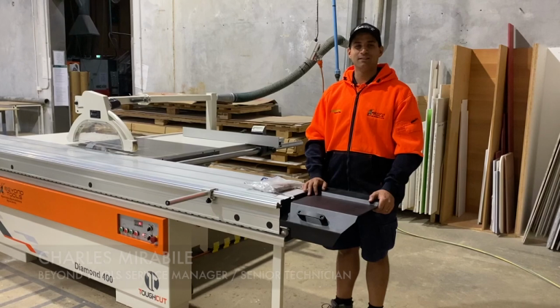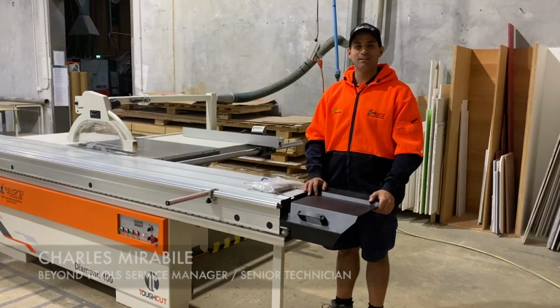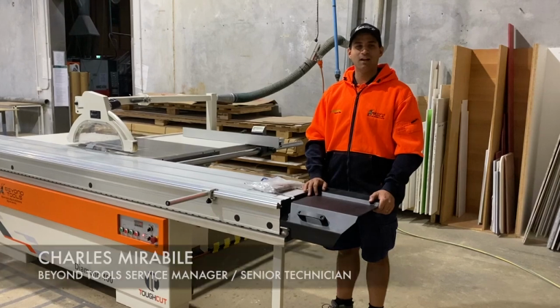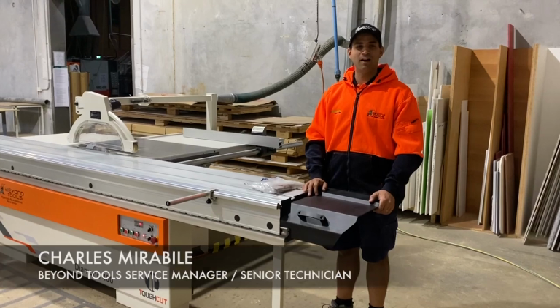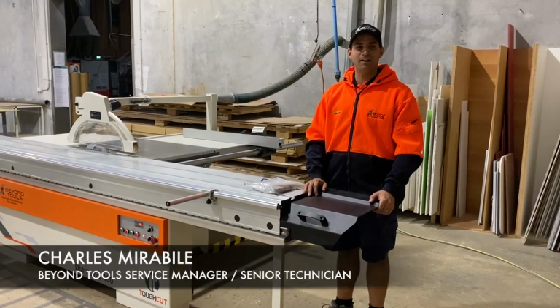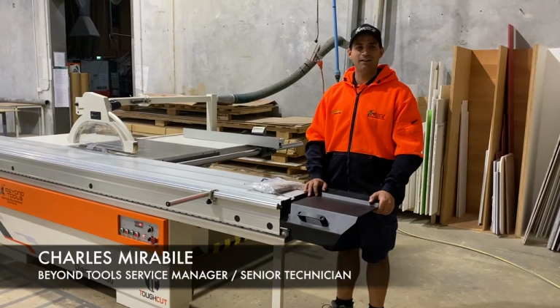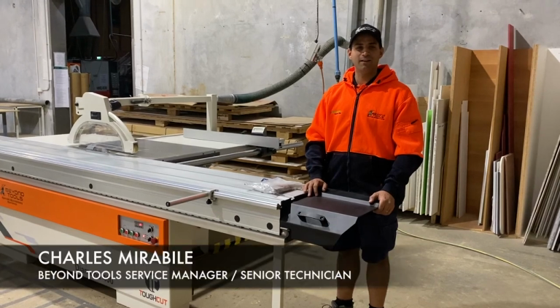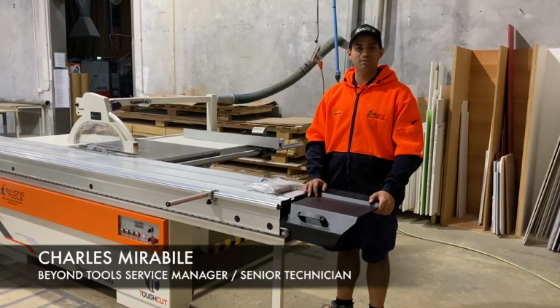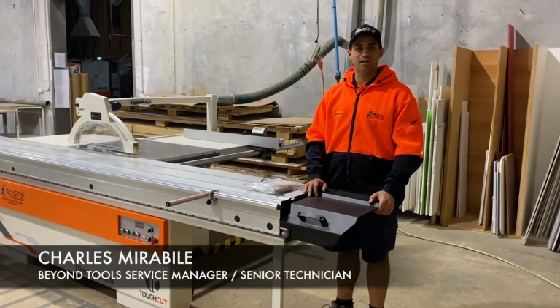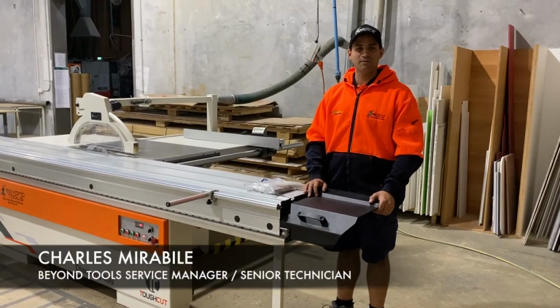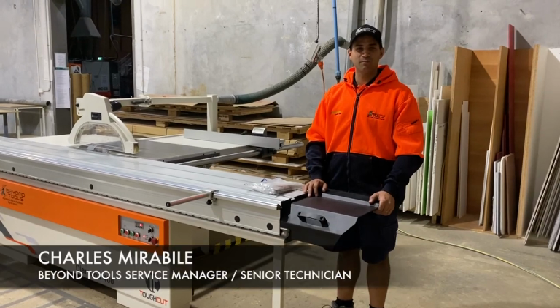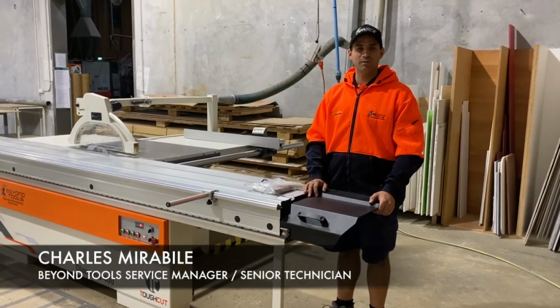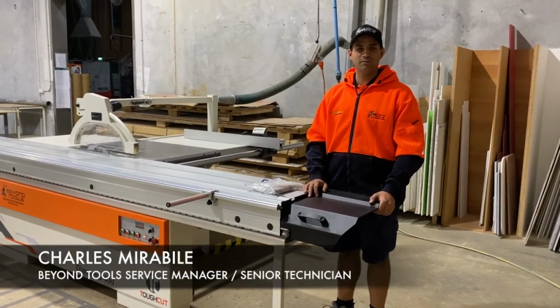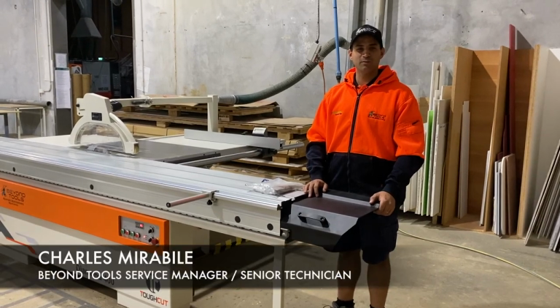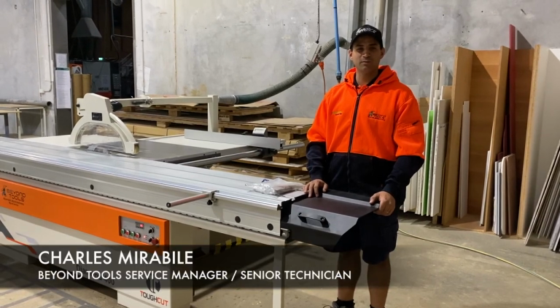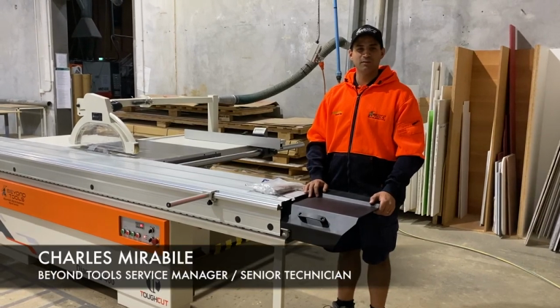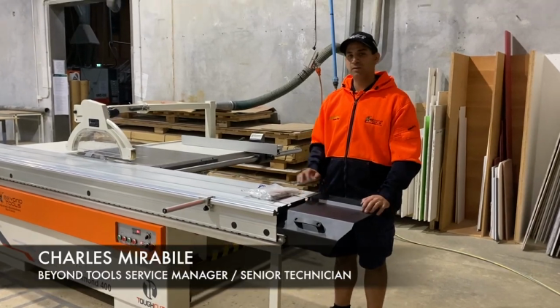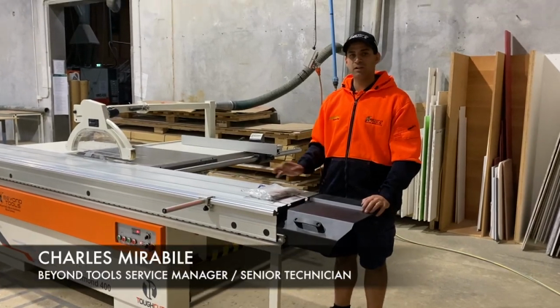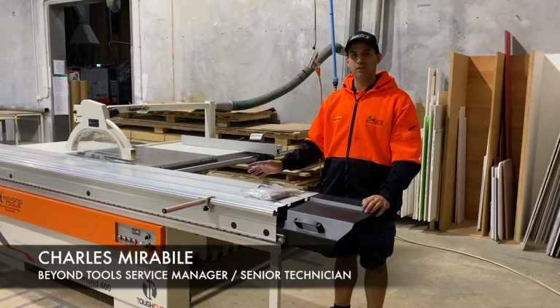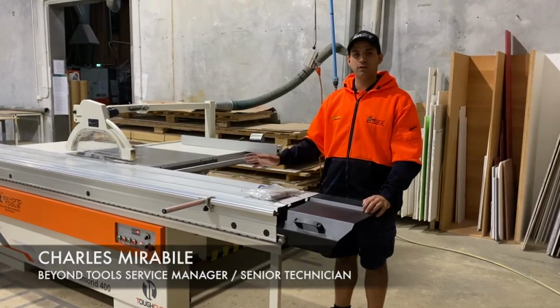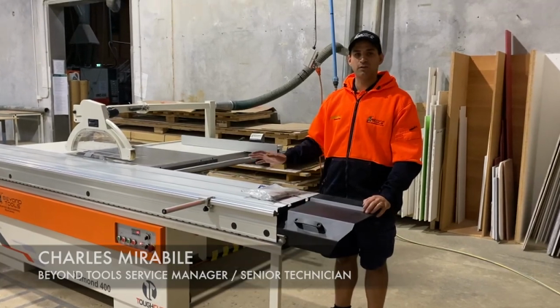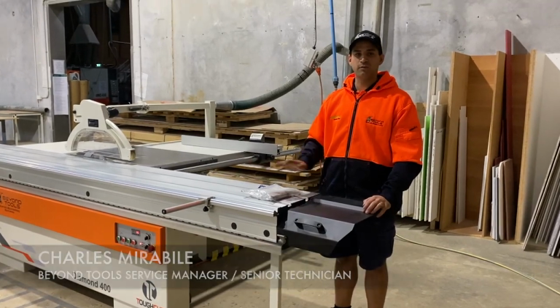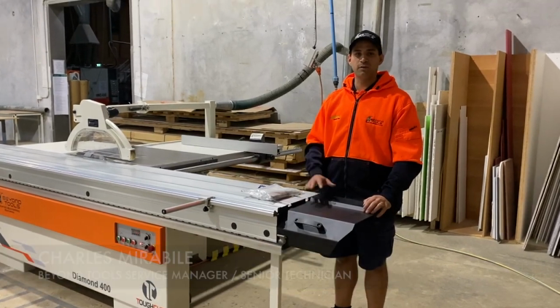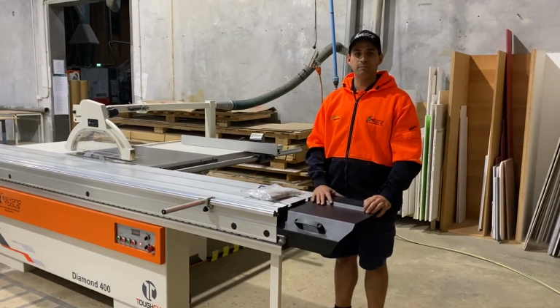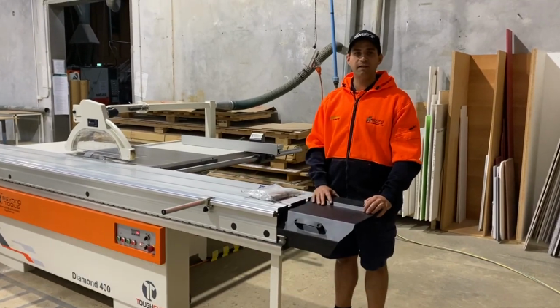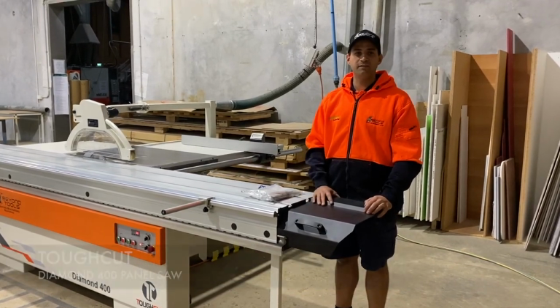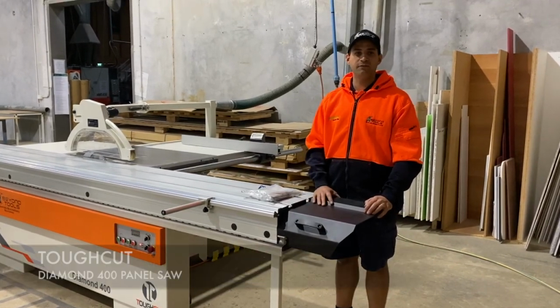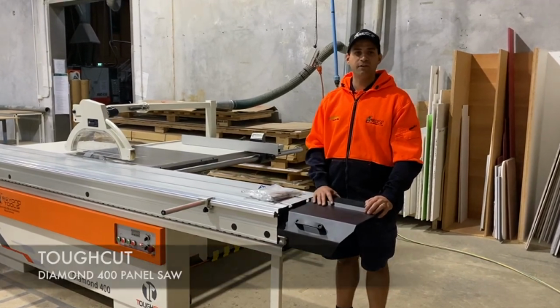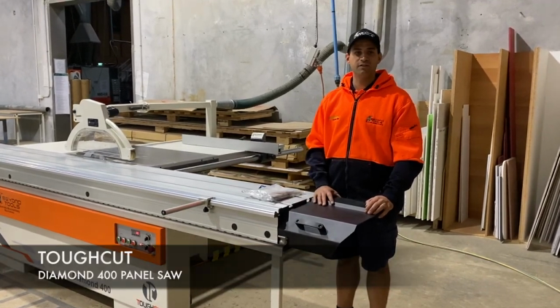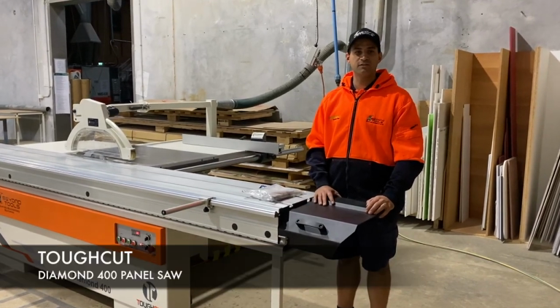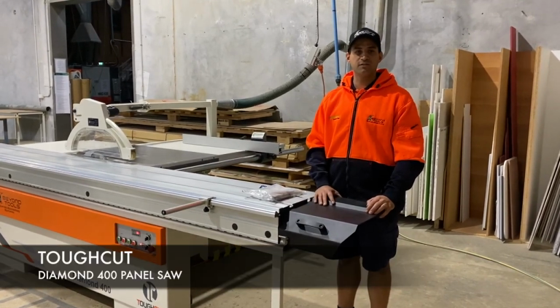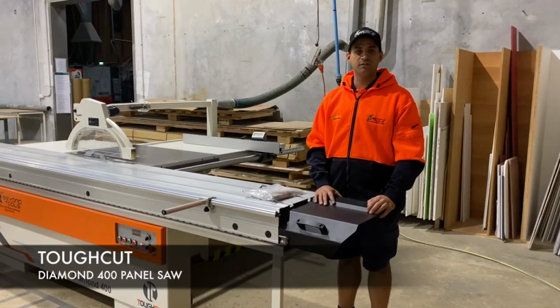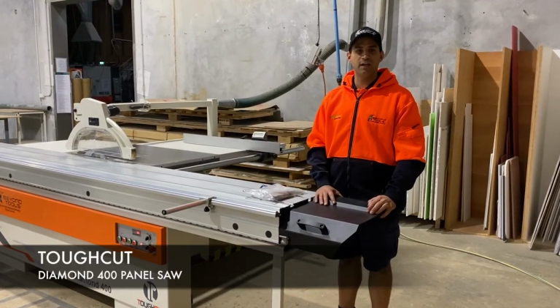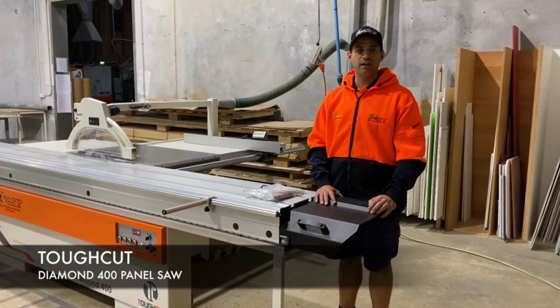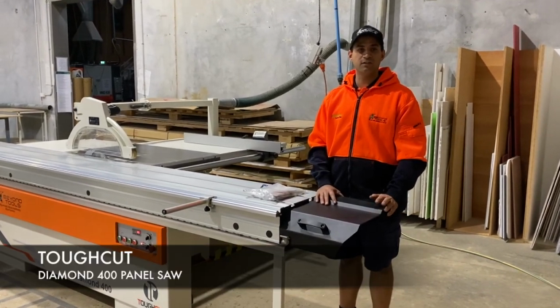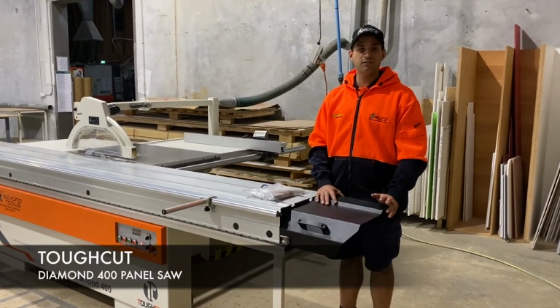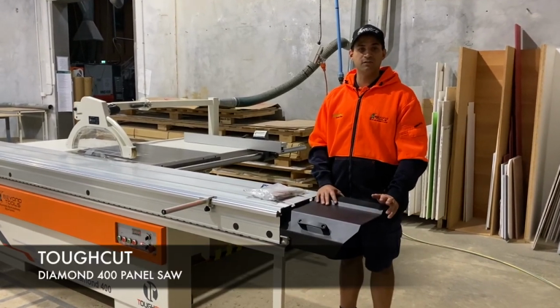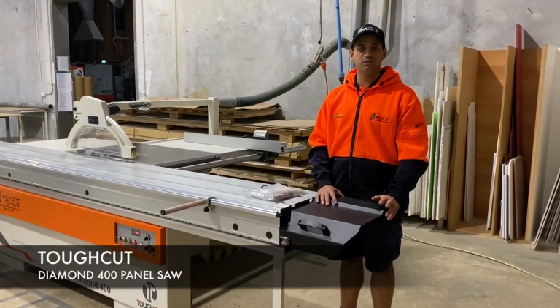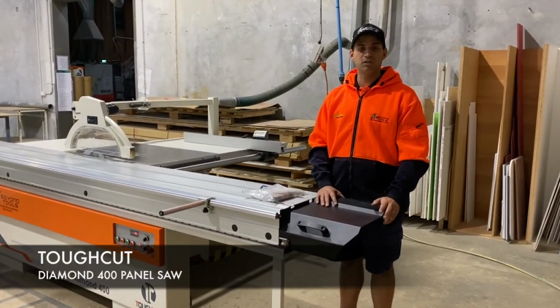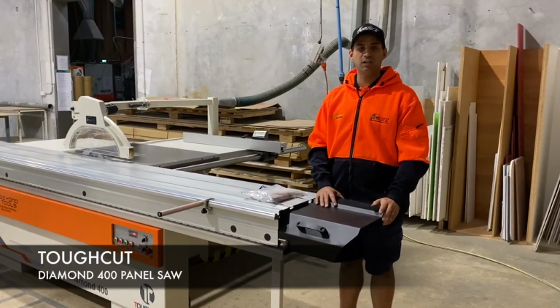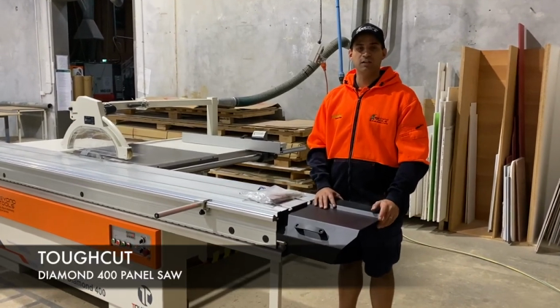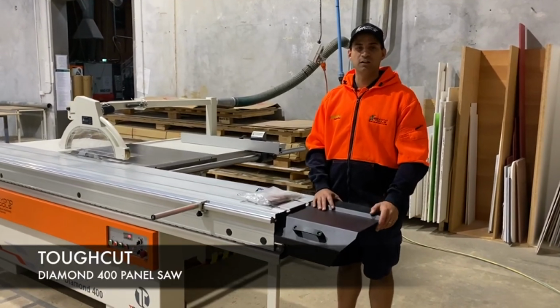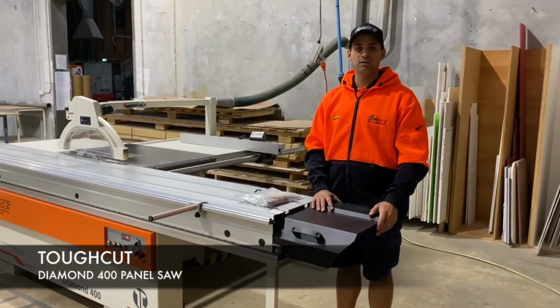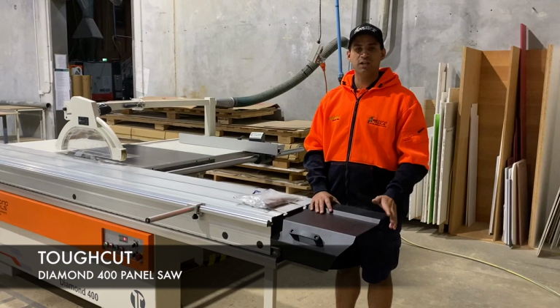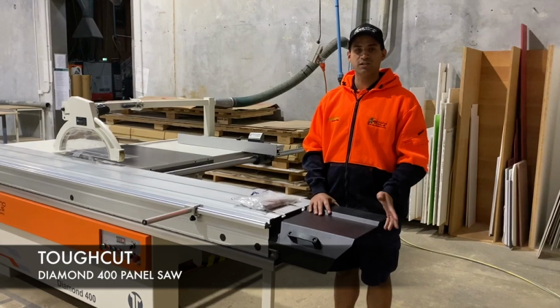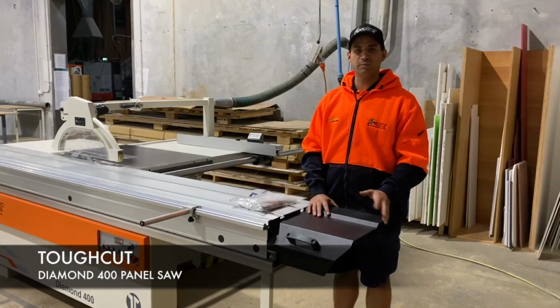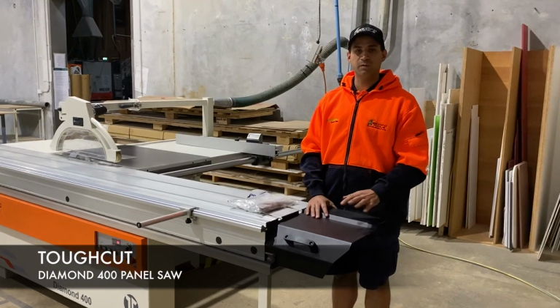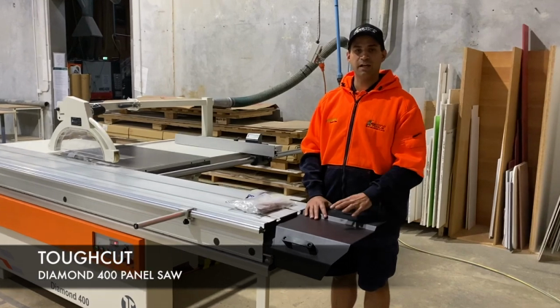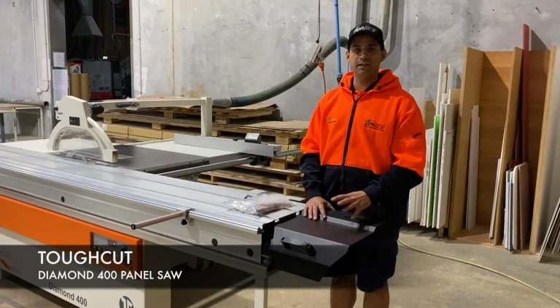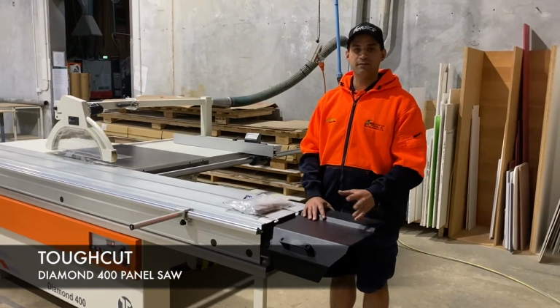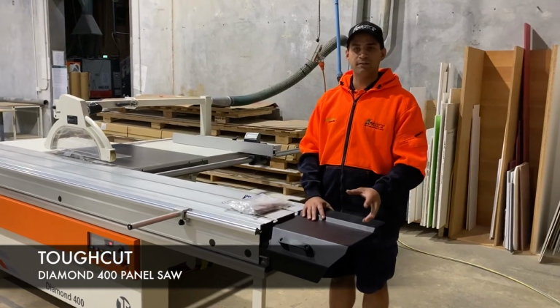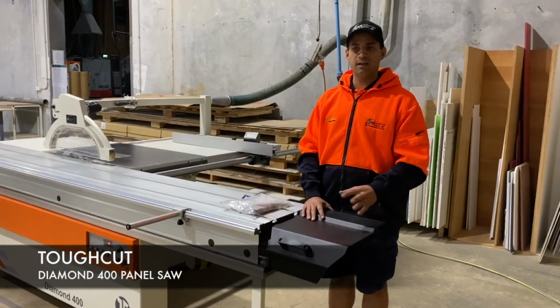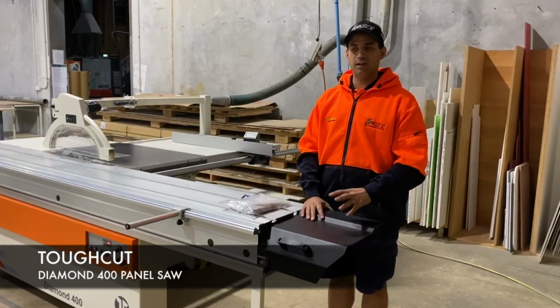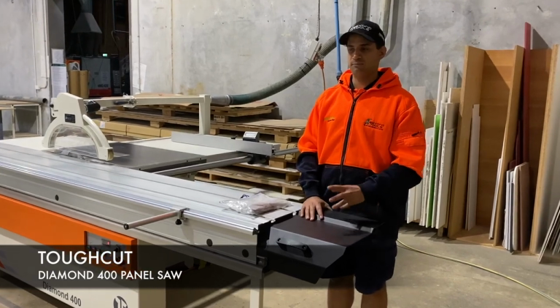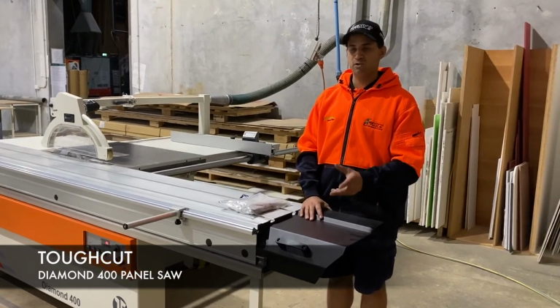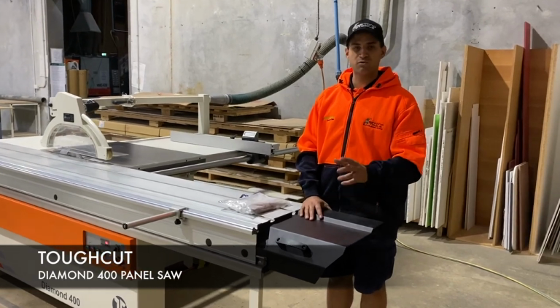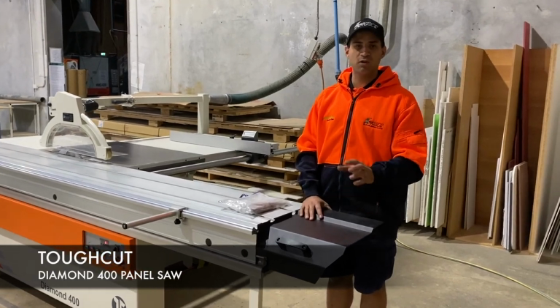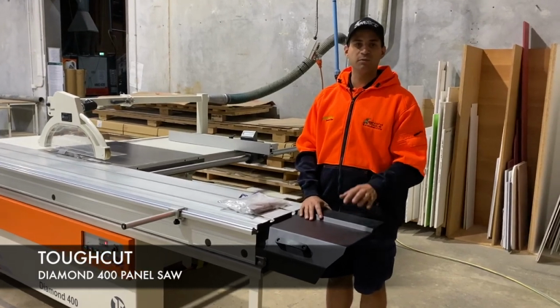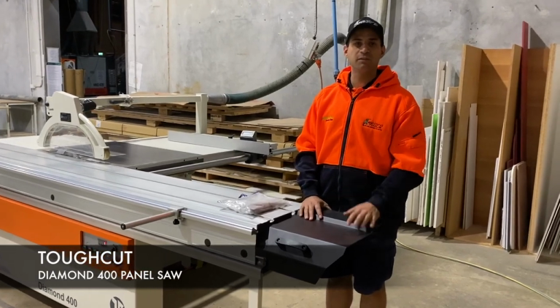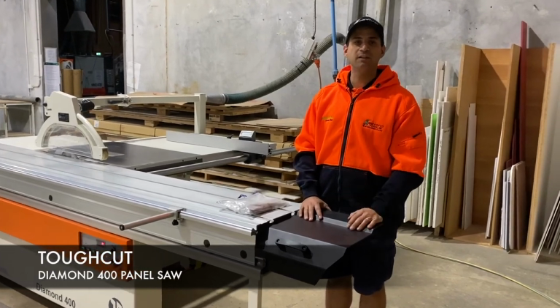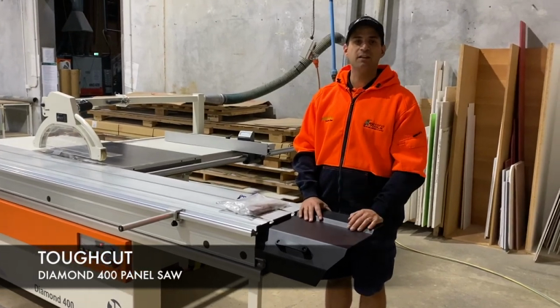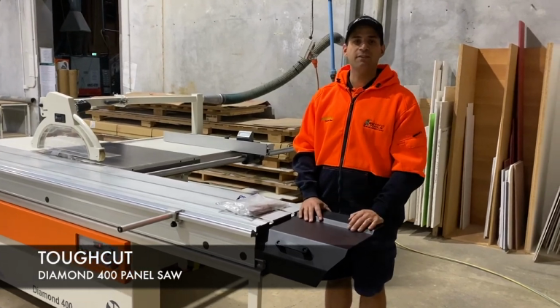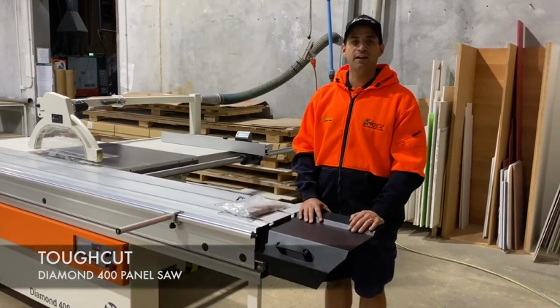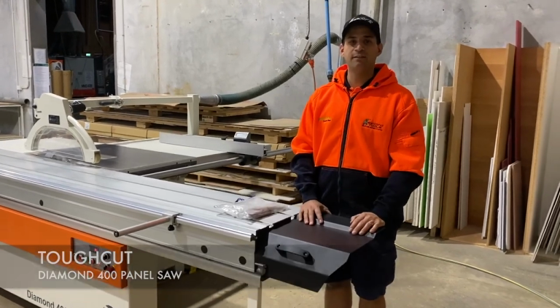Hi, I'm Charles from Beyond Tools. We're going to go through basic functions on how to use the machine, changing blades, controls, things like that.